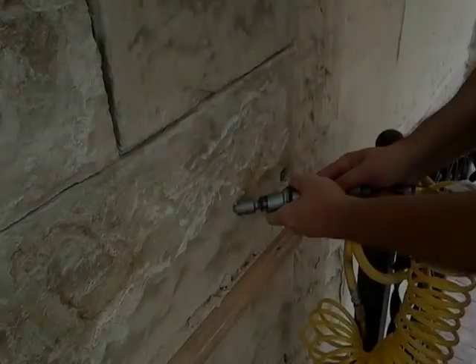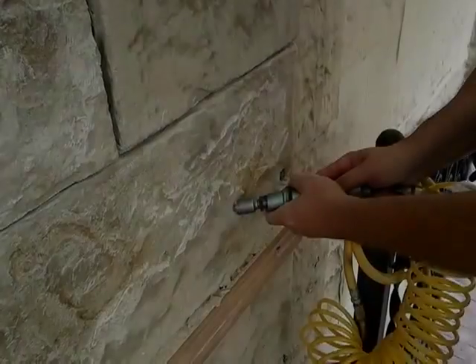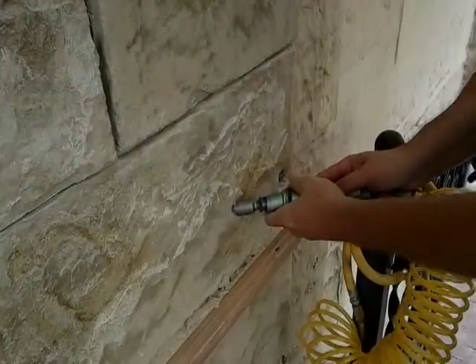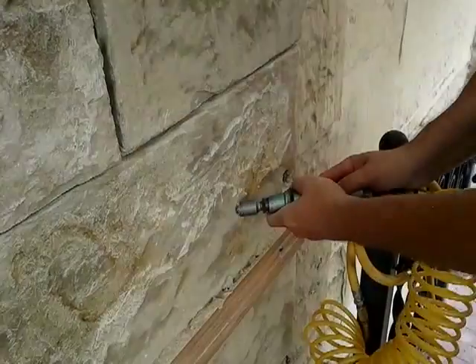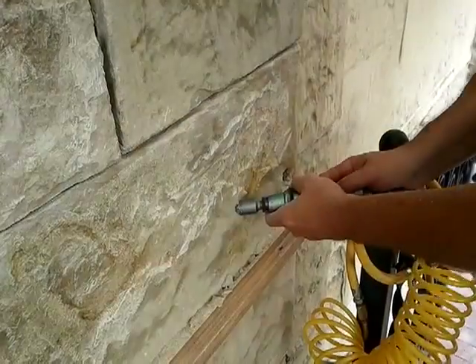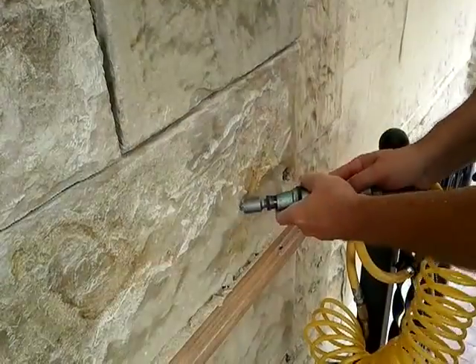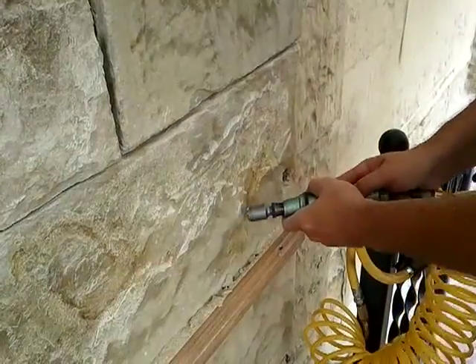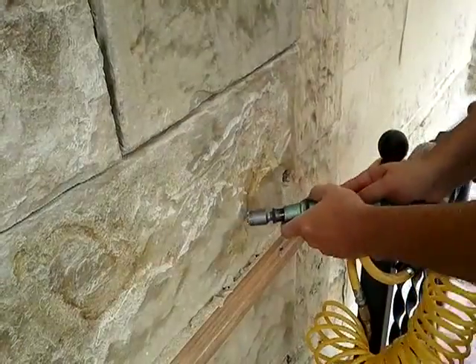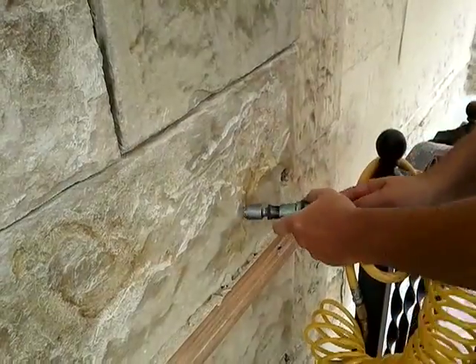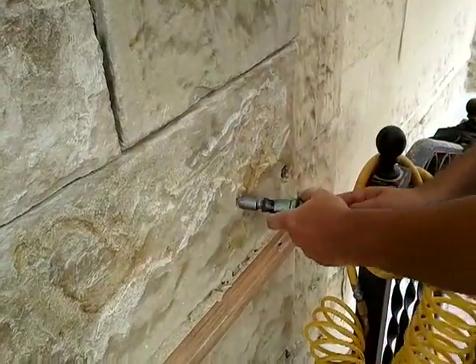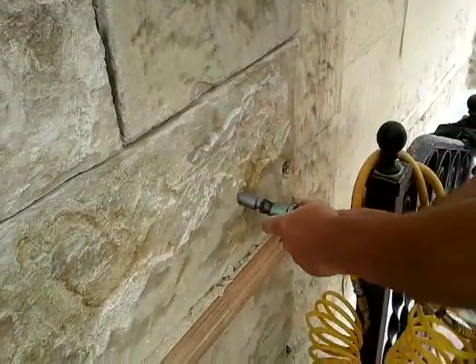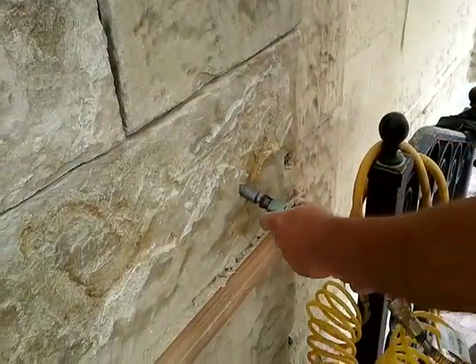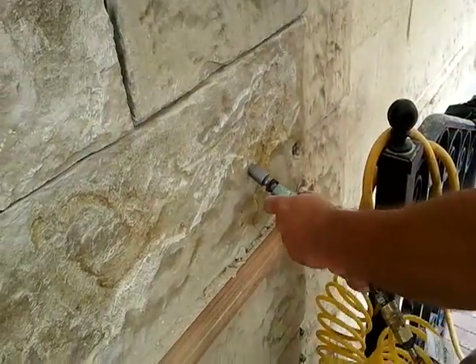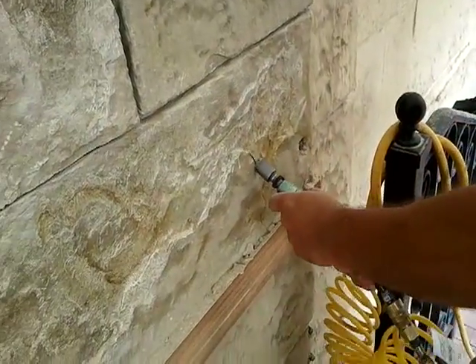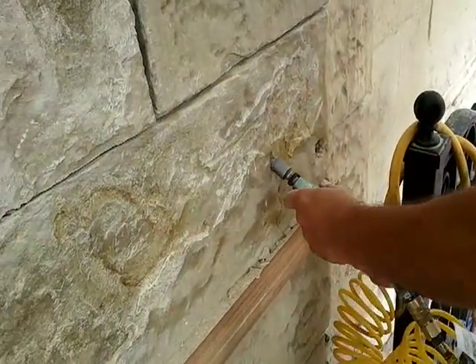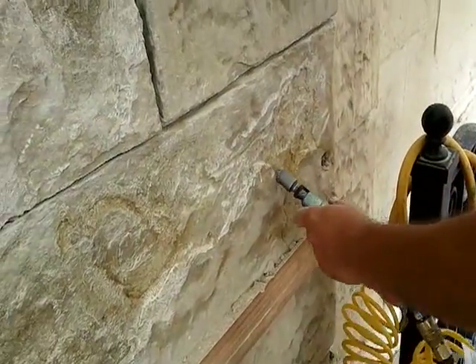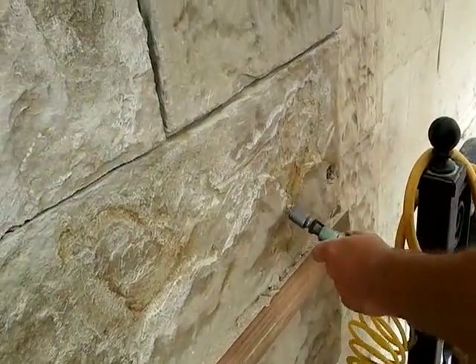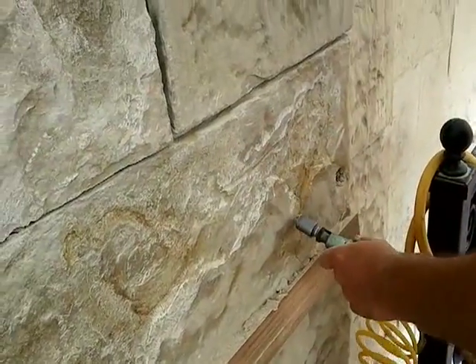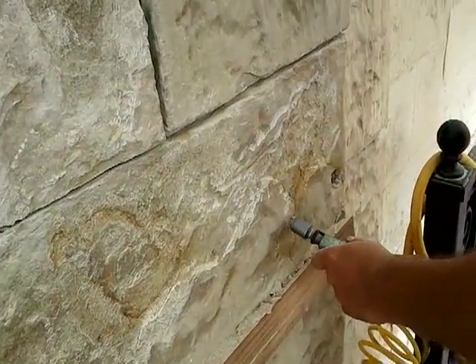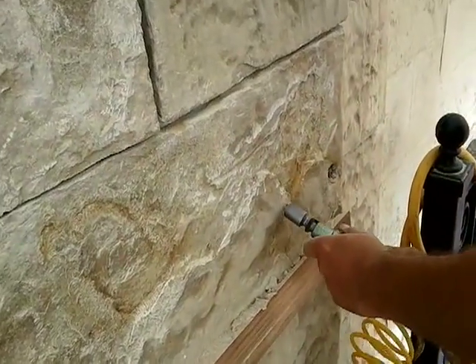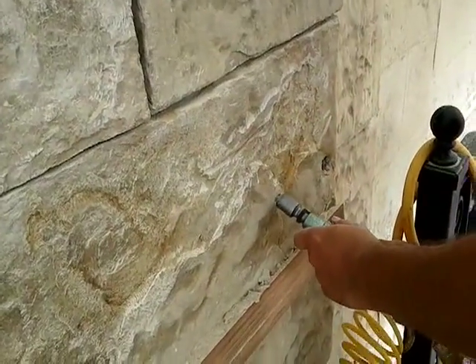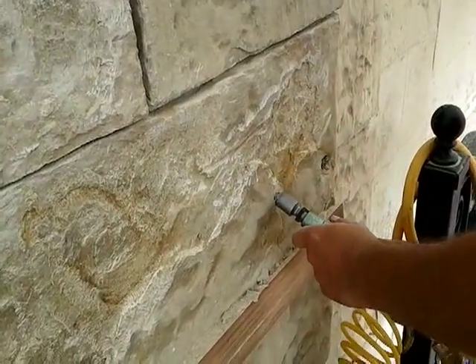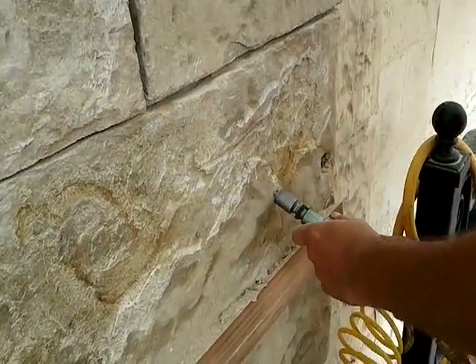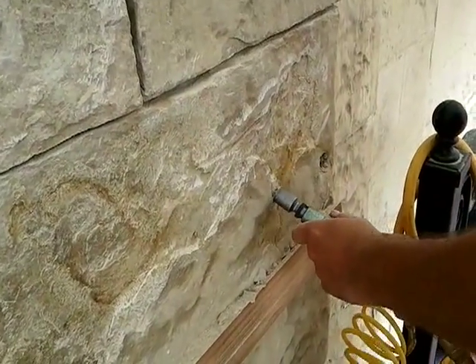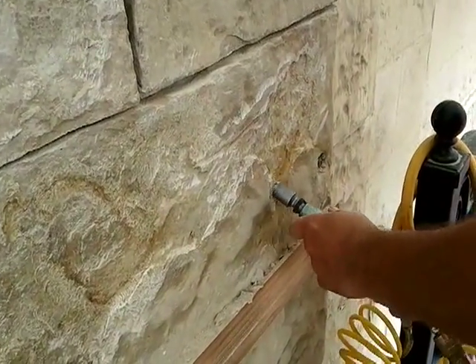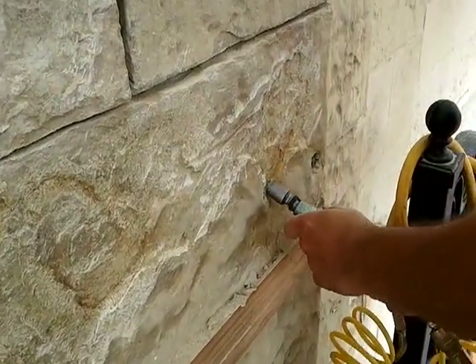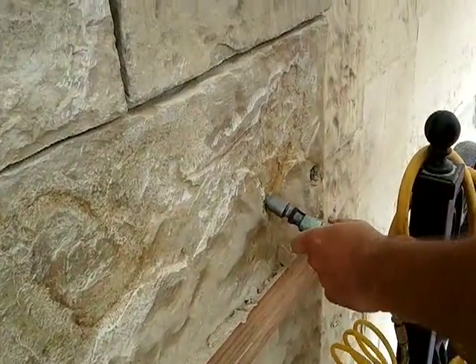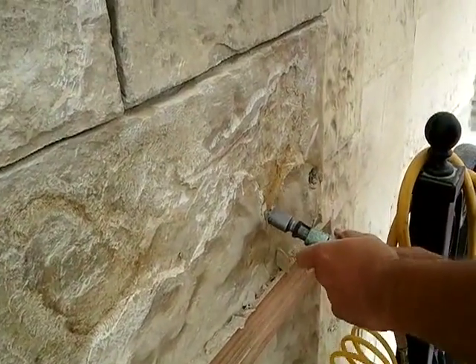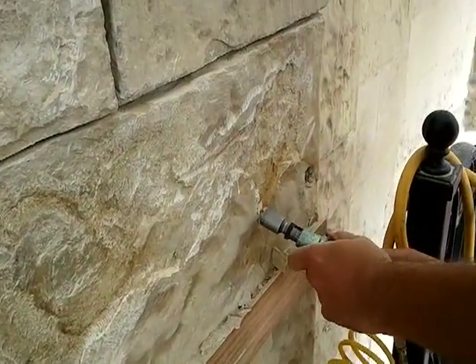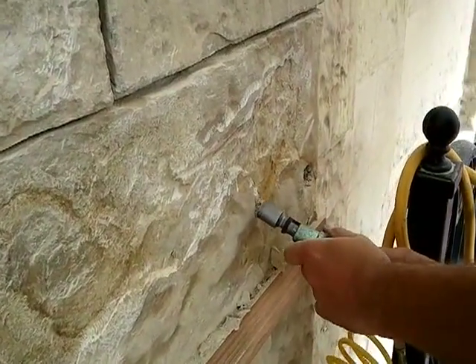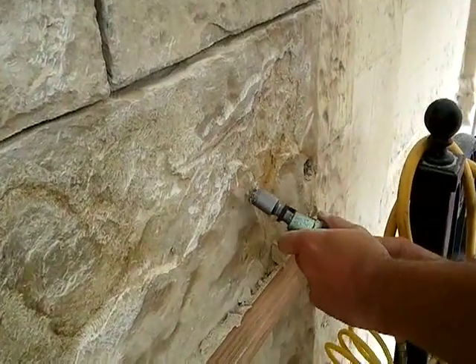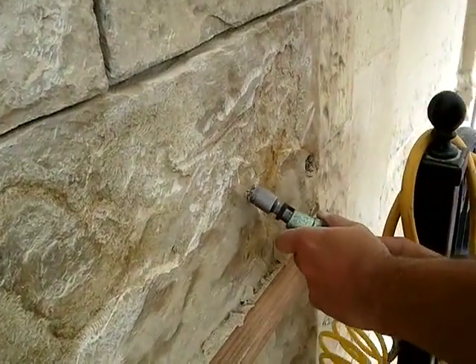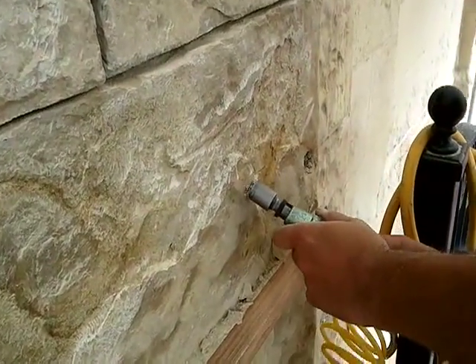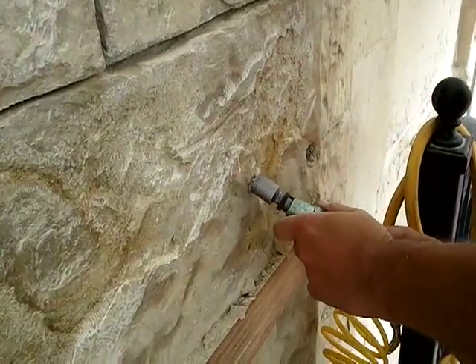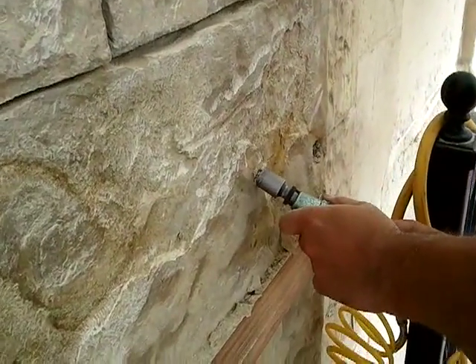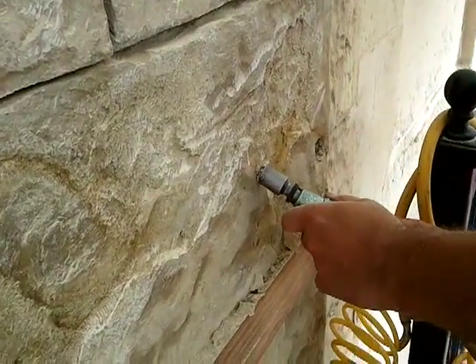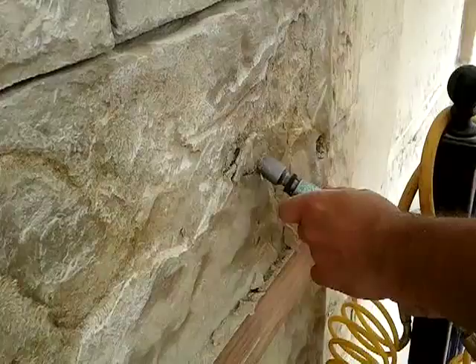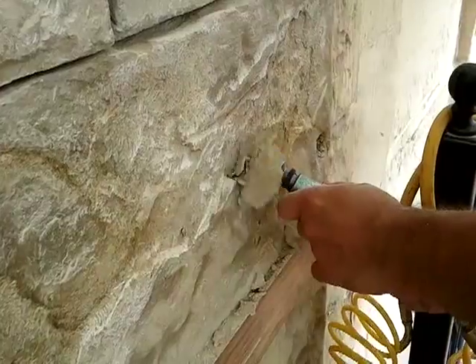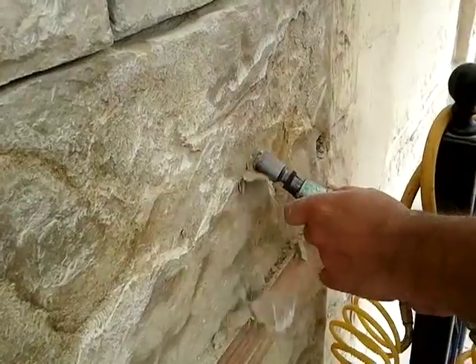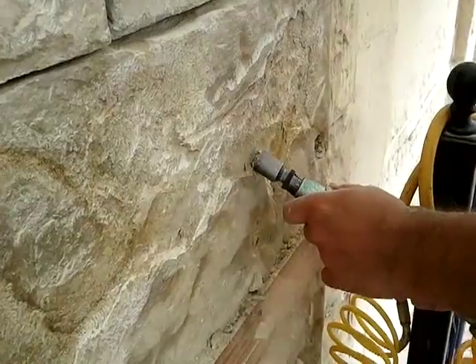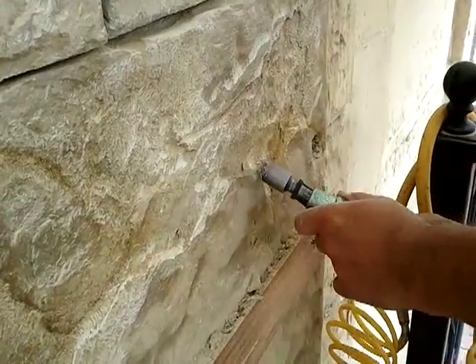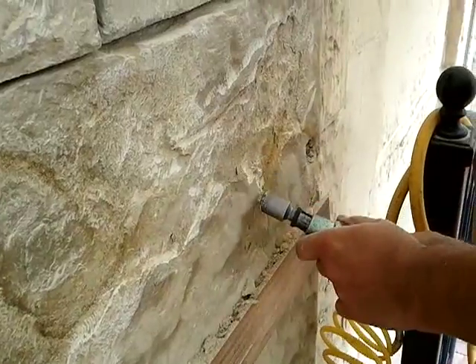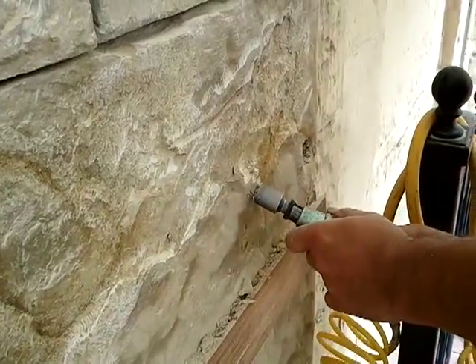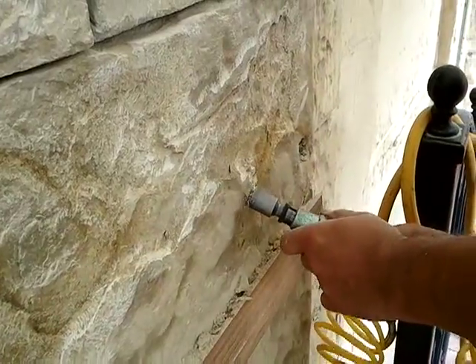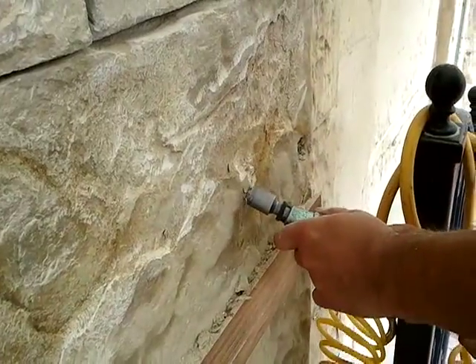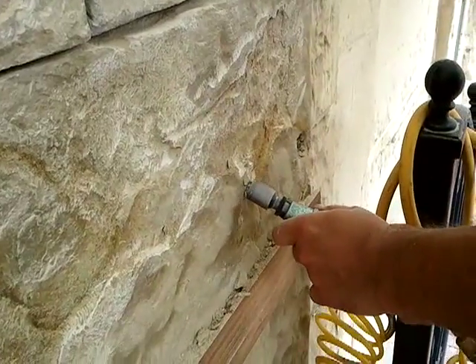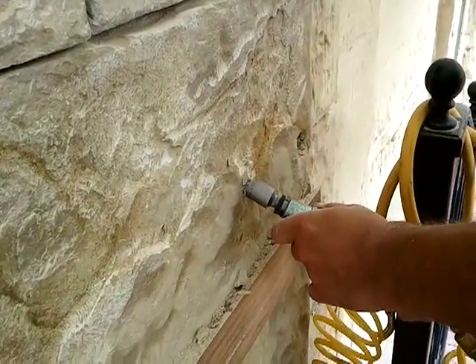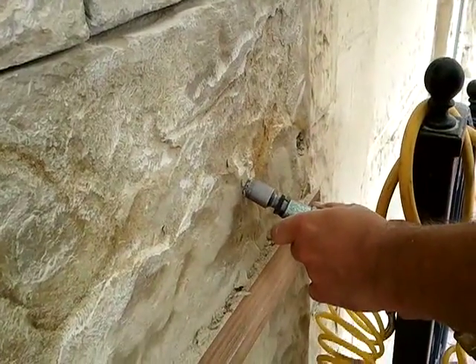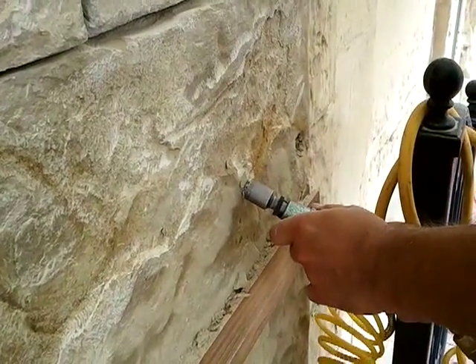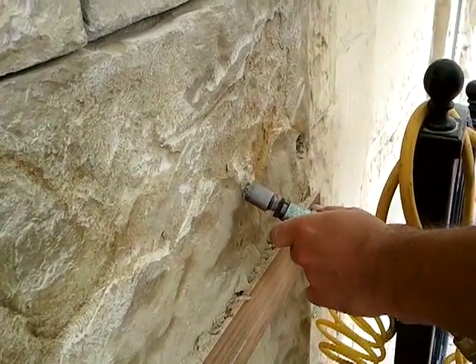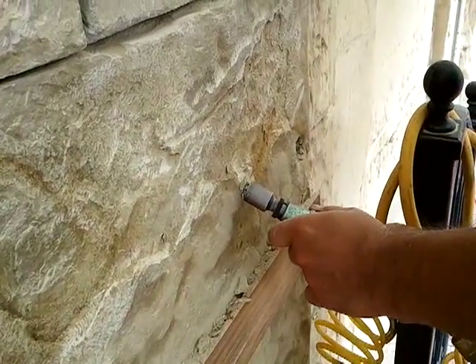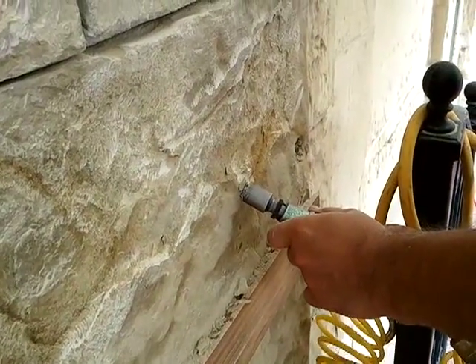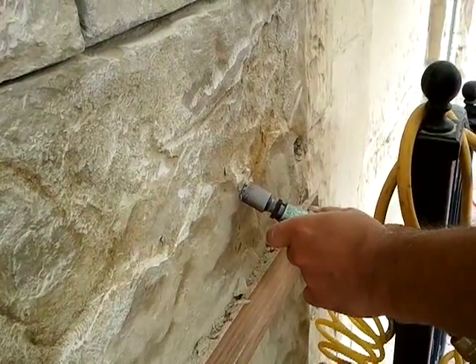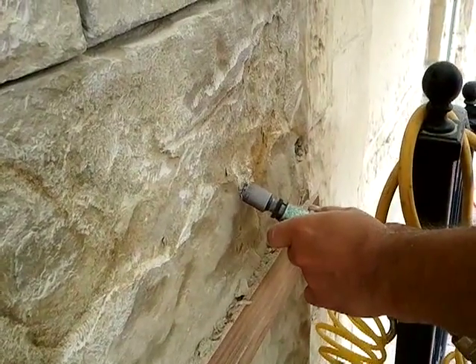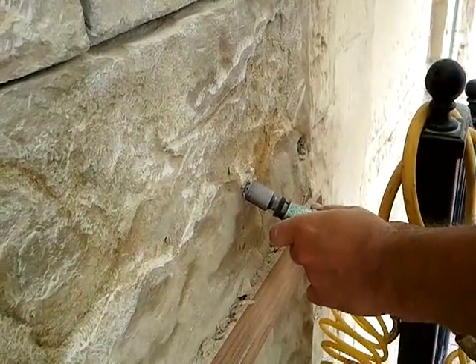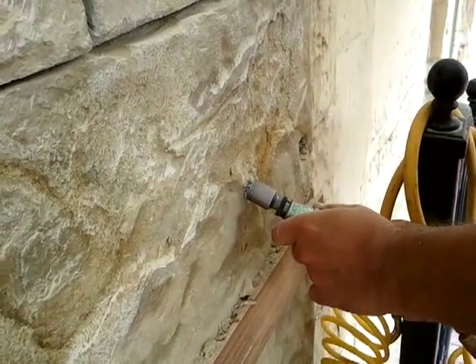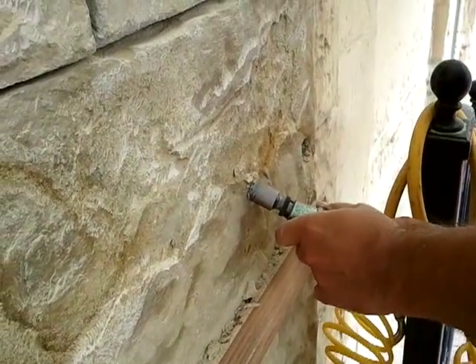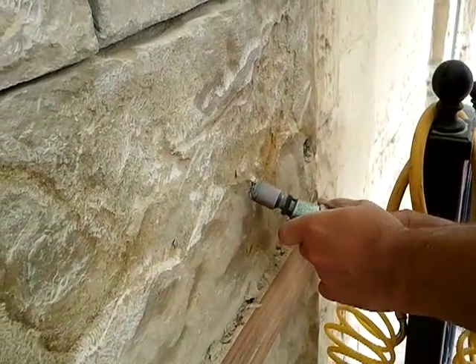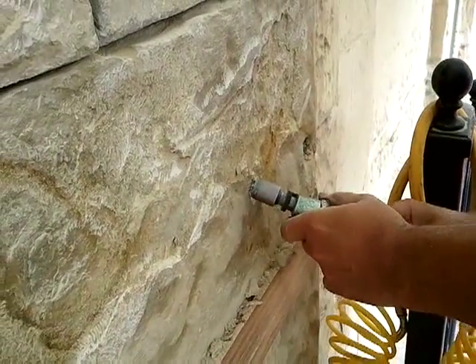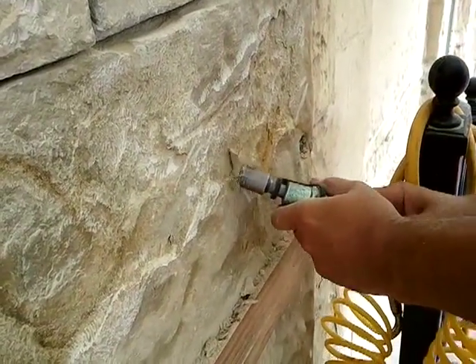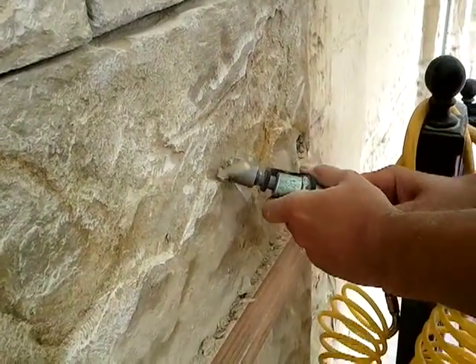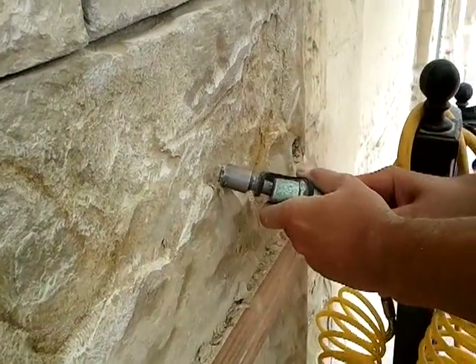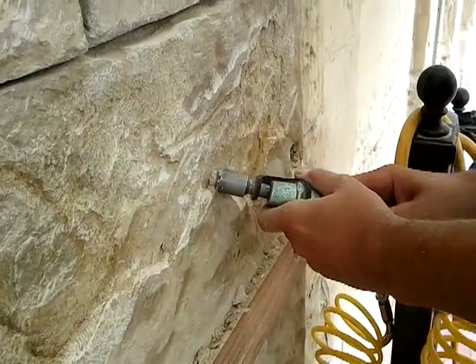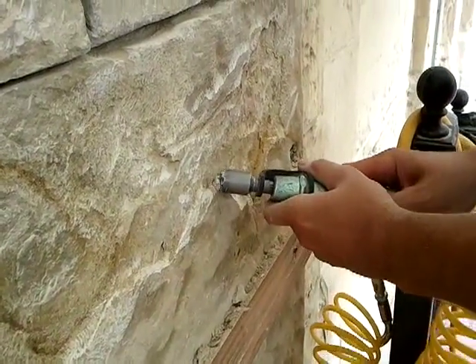The surface redressing of the stone used a pneumatic air chisel to remove the loose fragments from the surface.